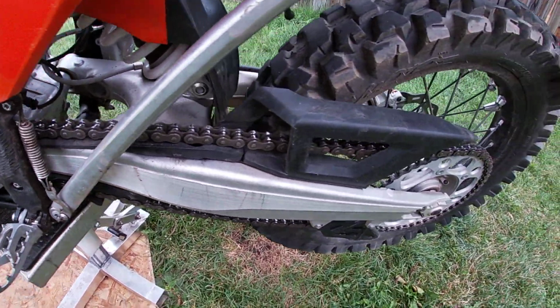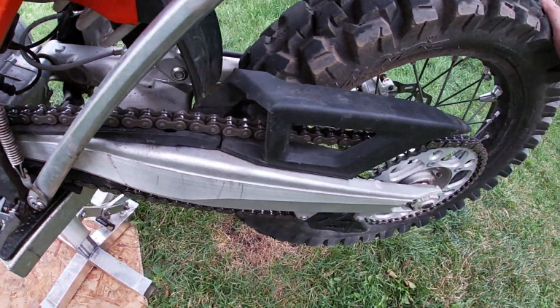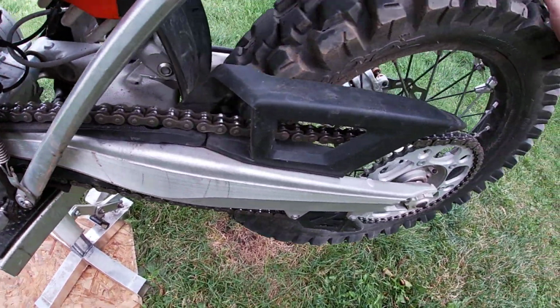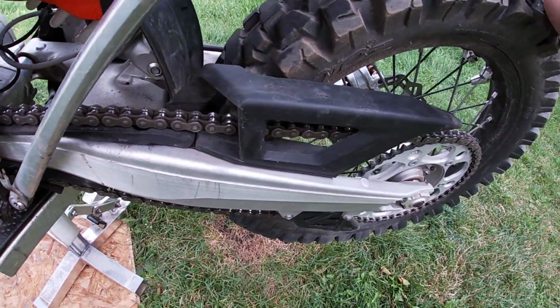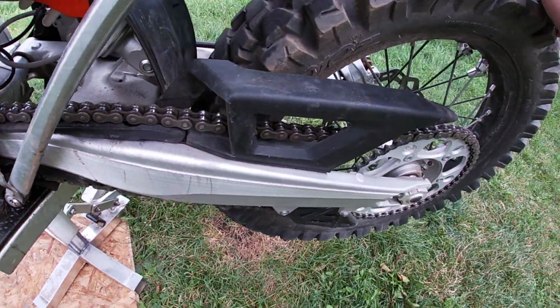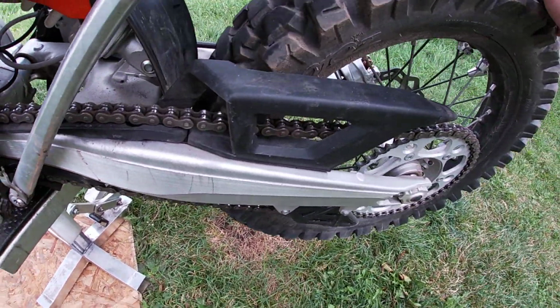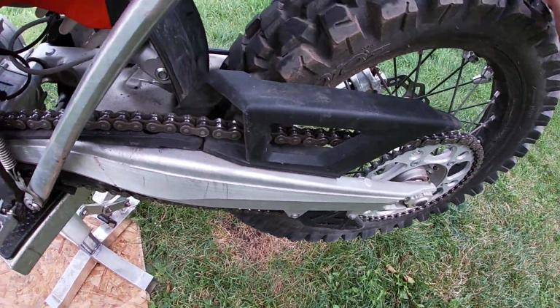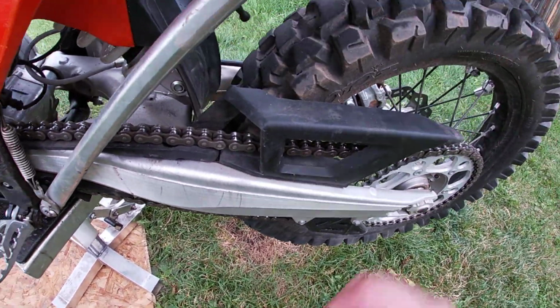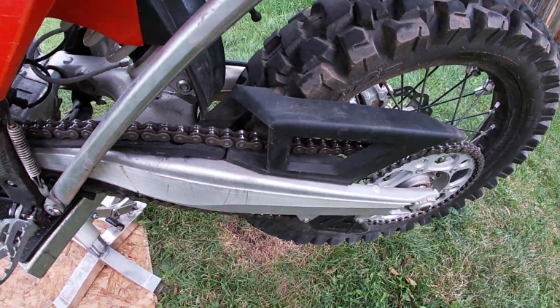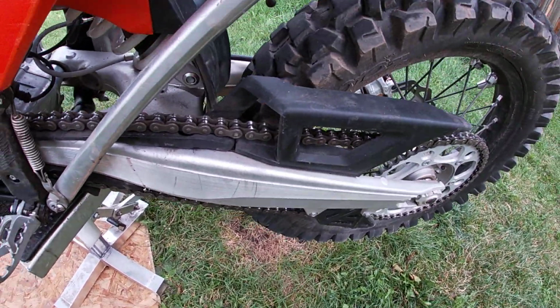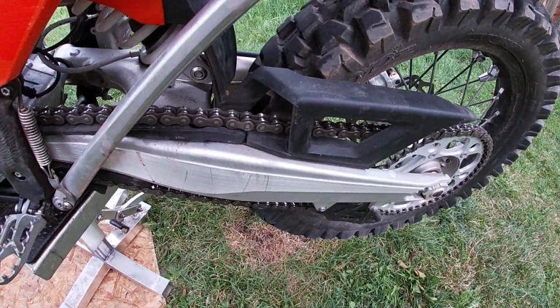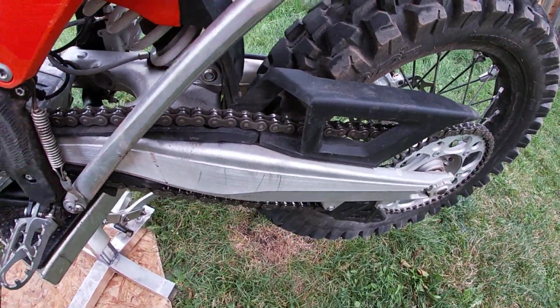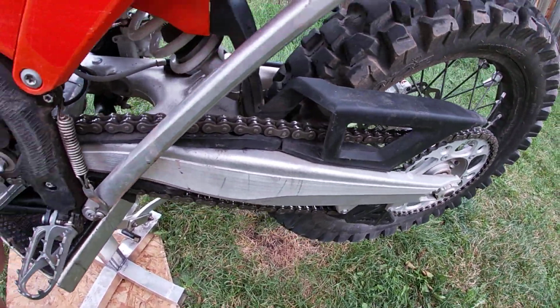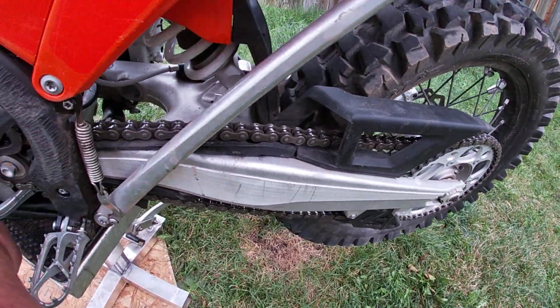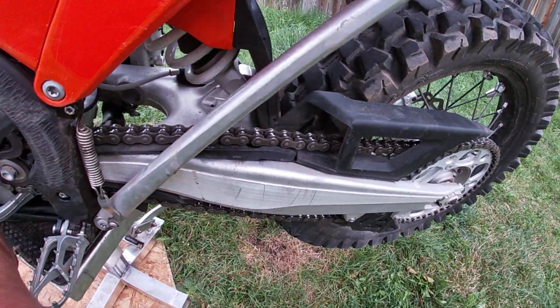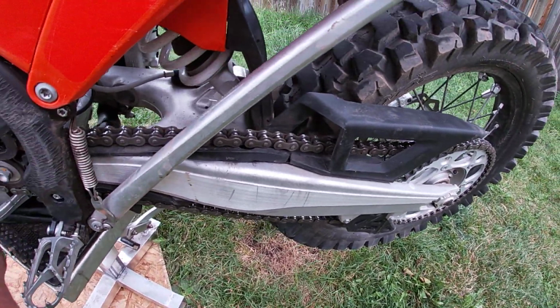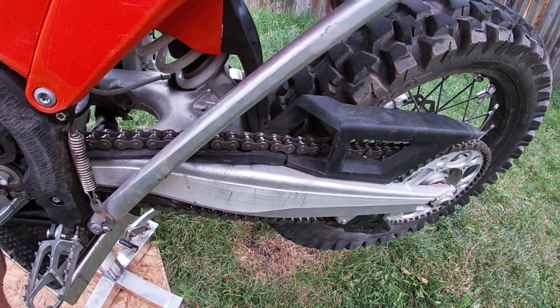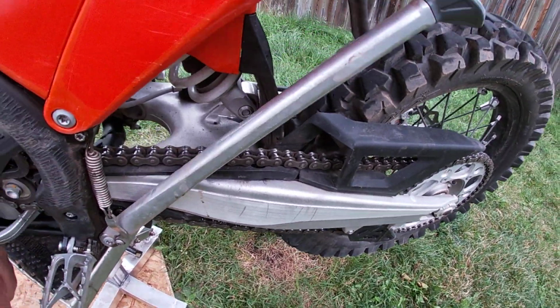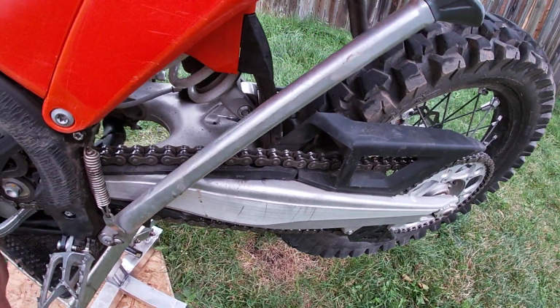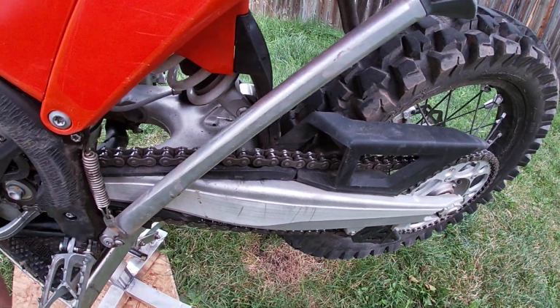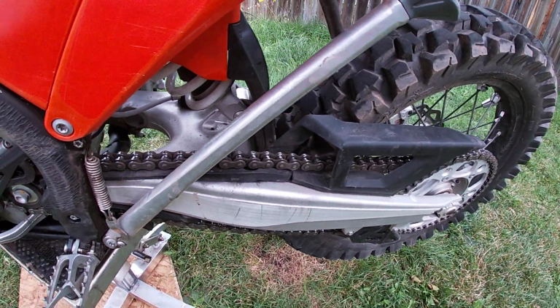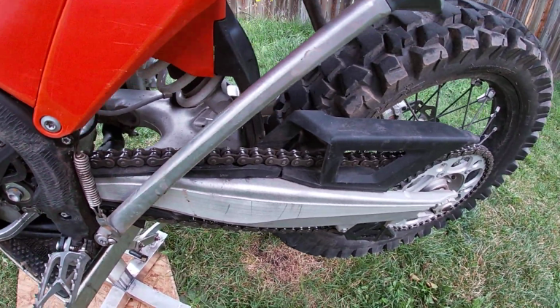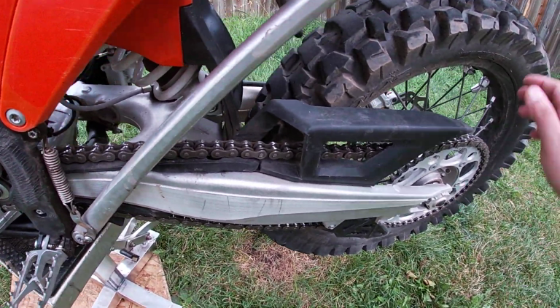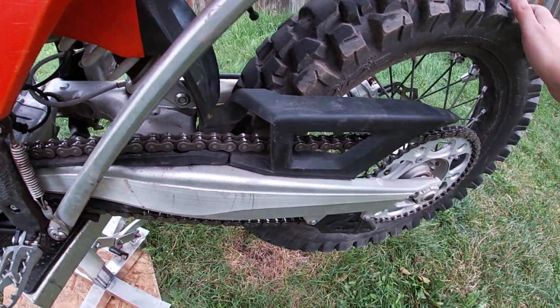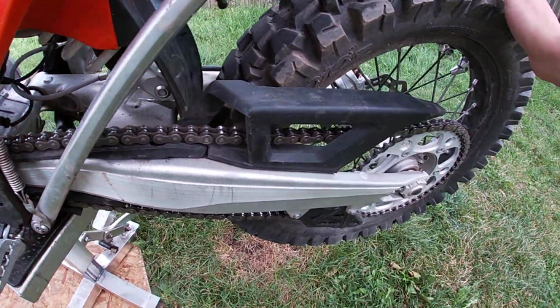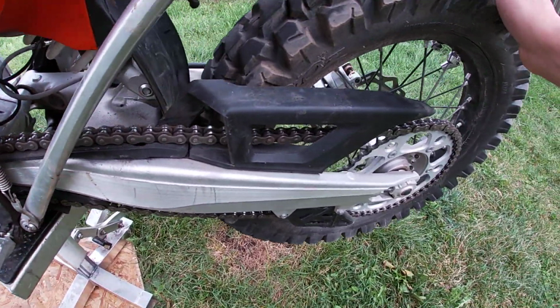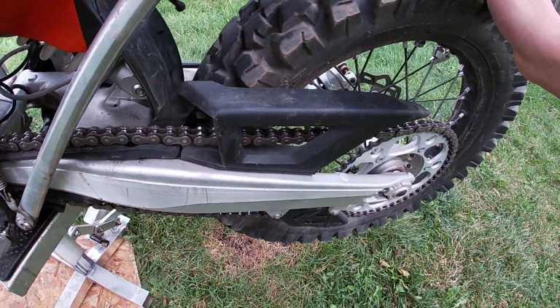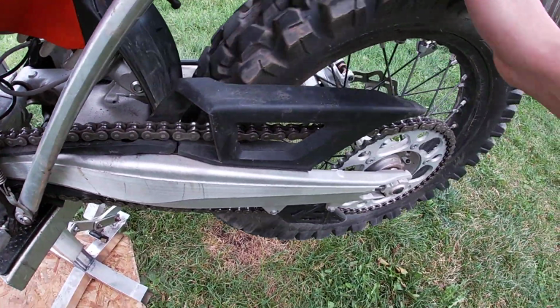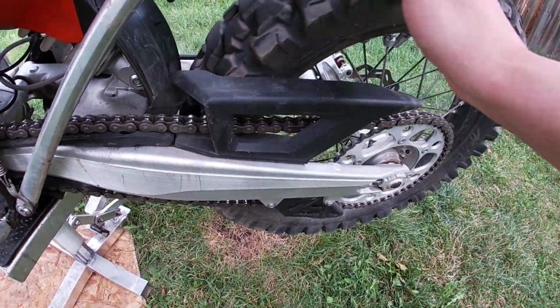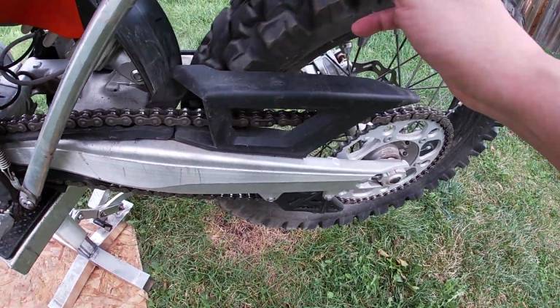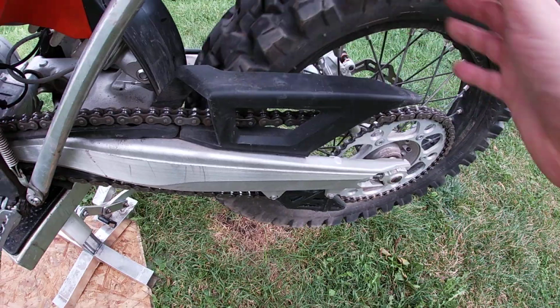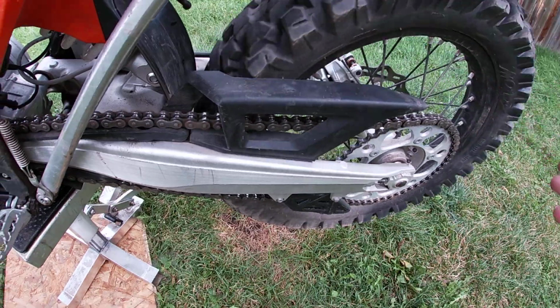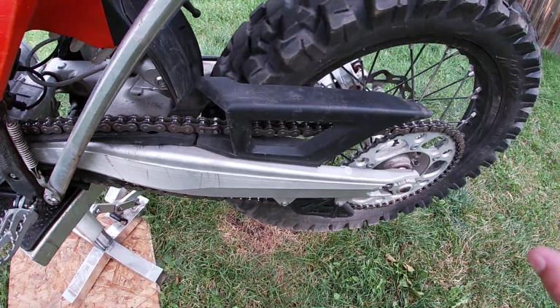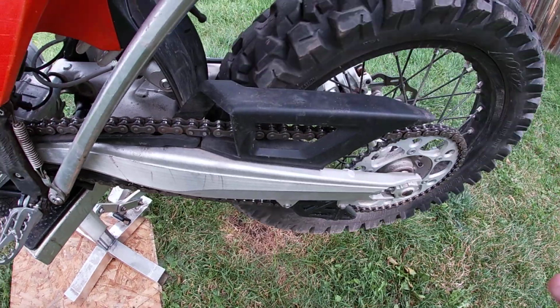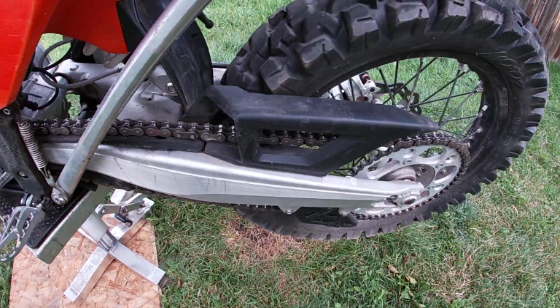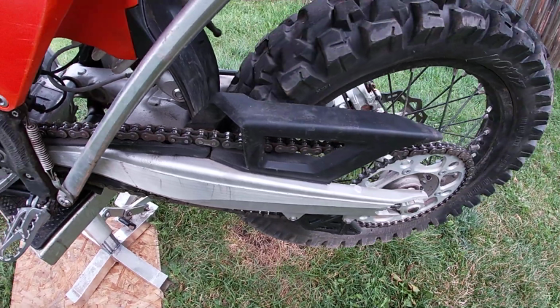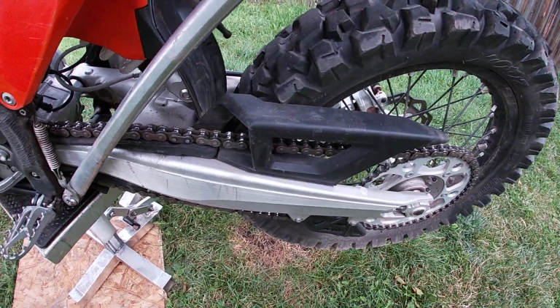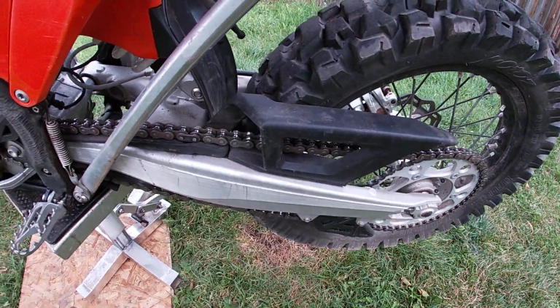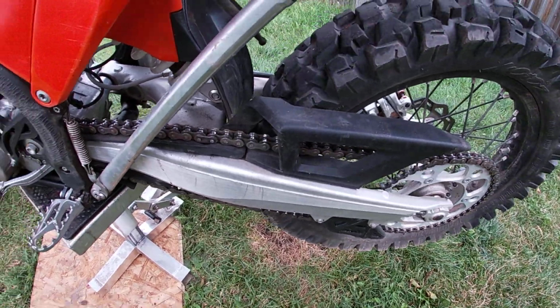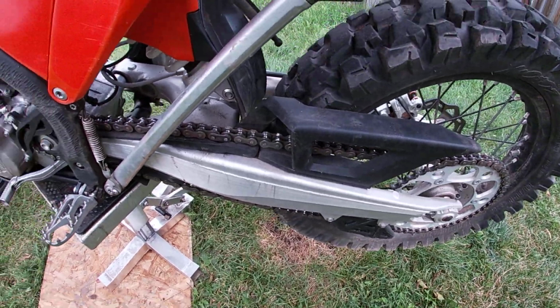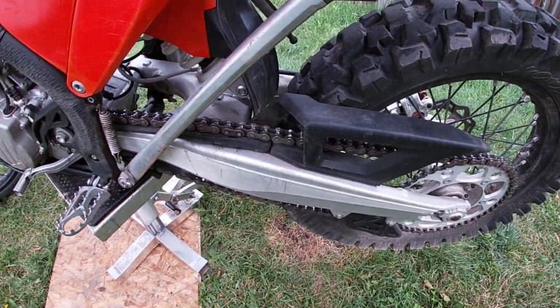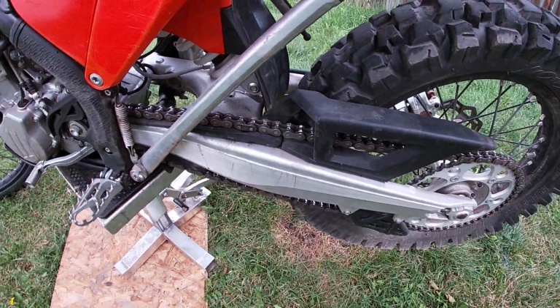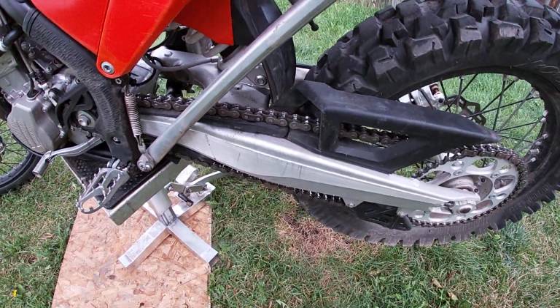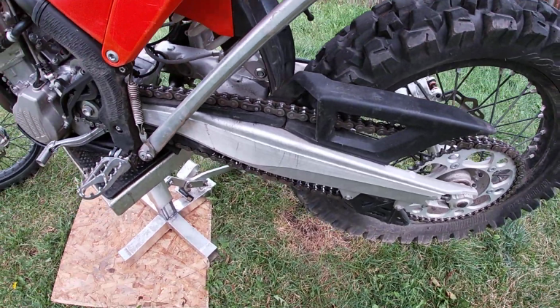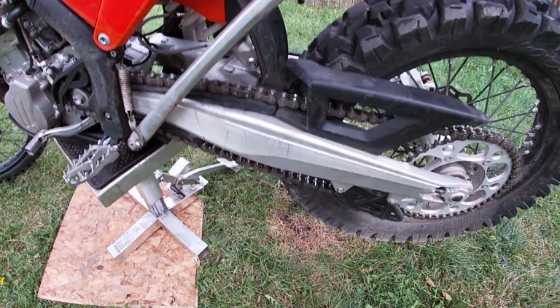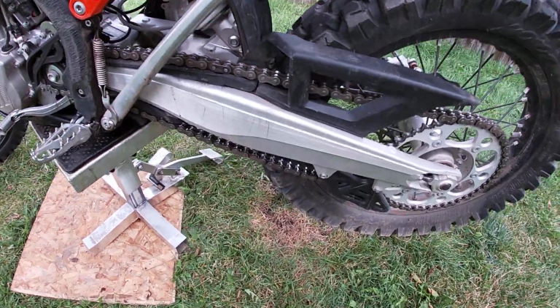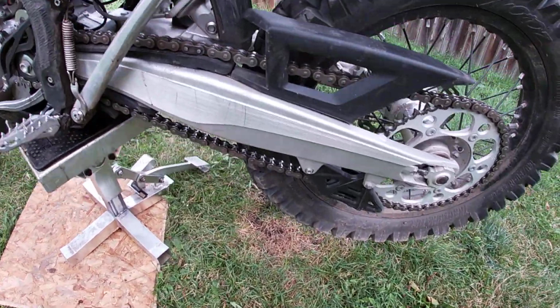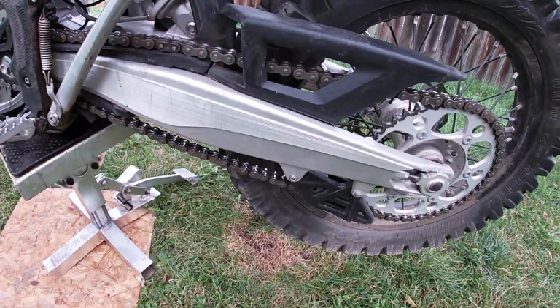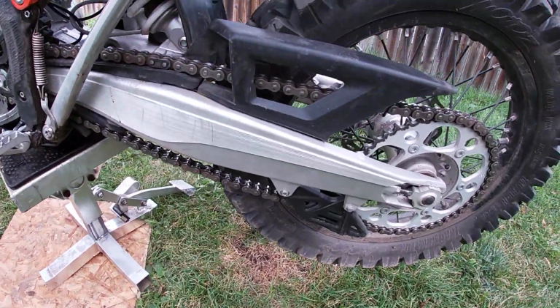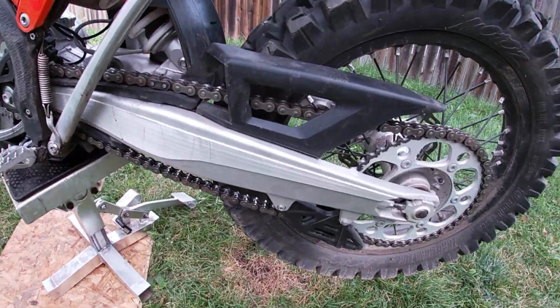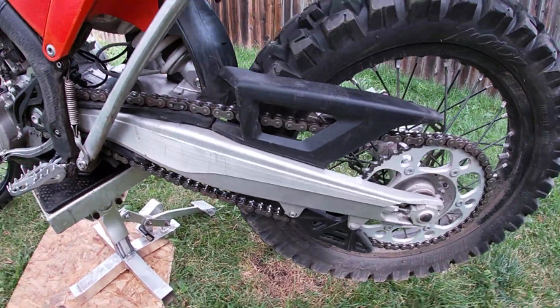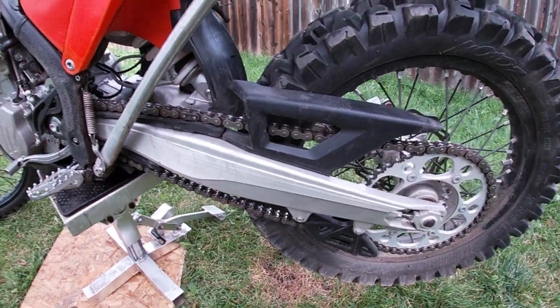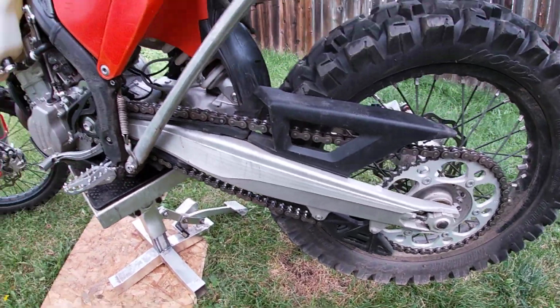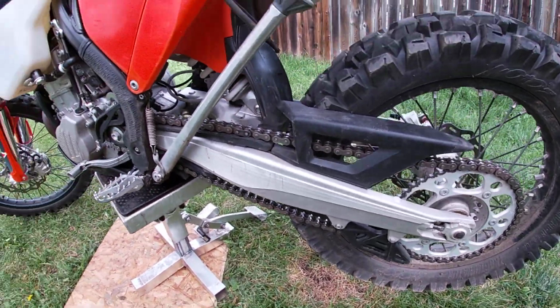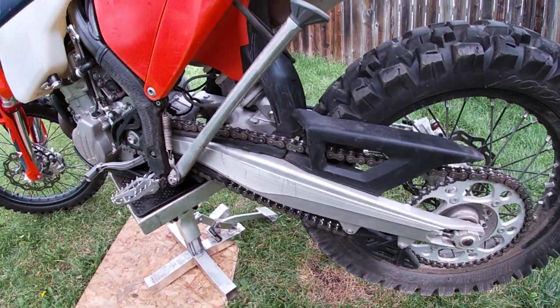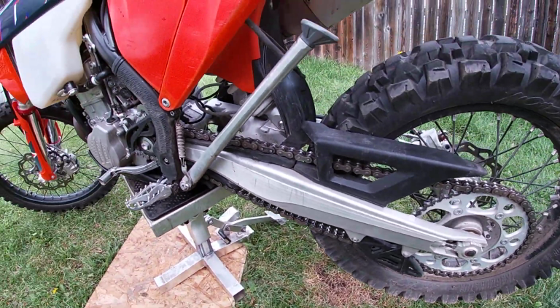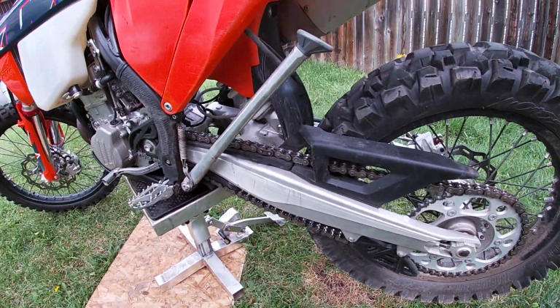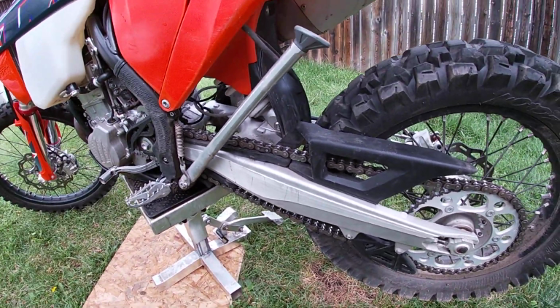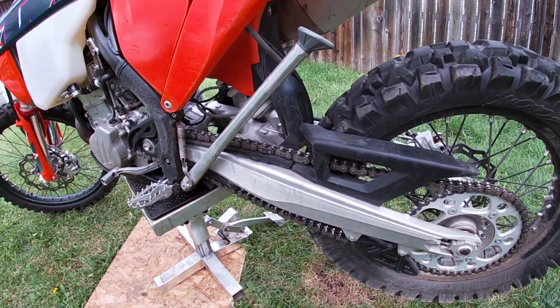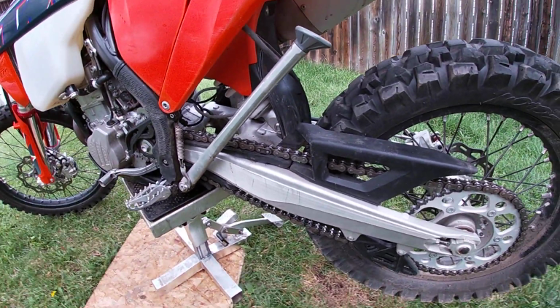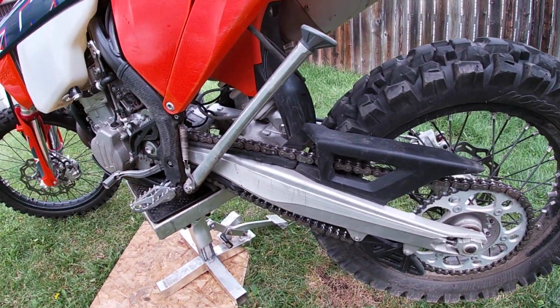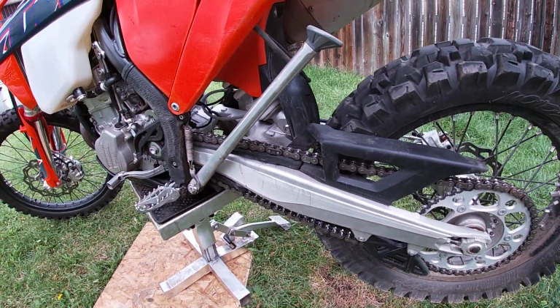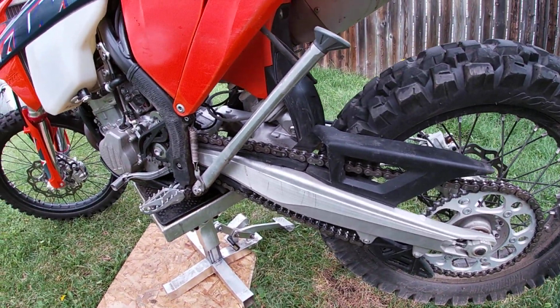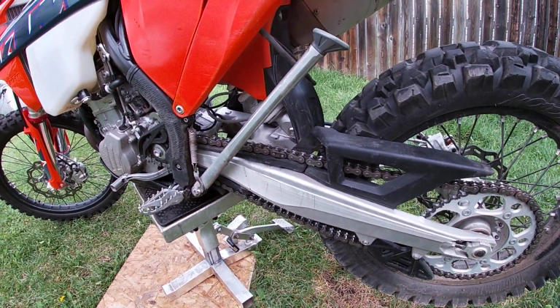He was saying that has to do with the engine and the stroking of it. Well, that's not true. What that means is your chain is dry.